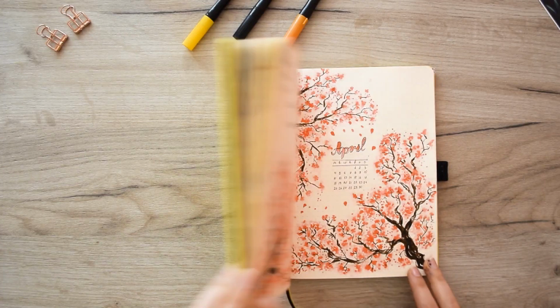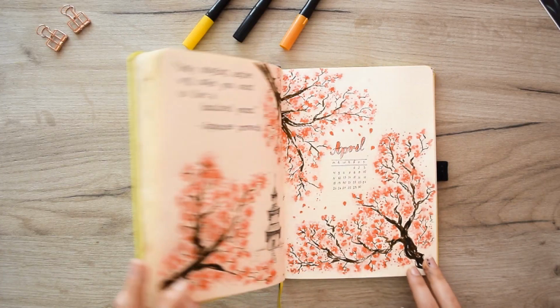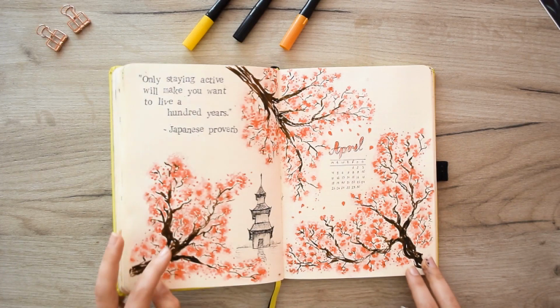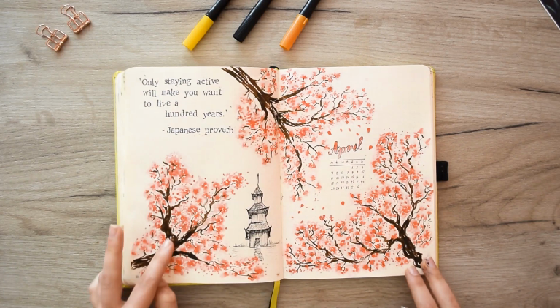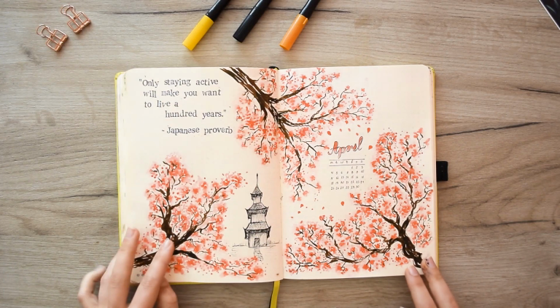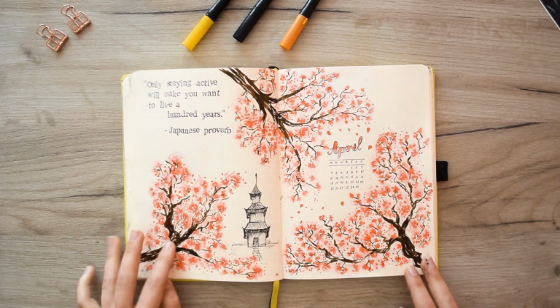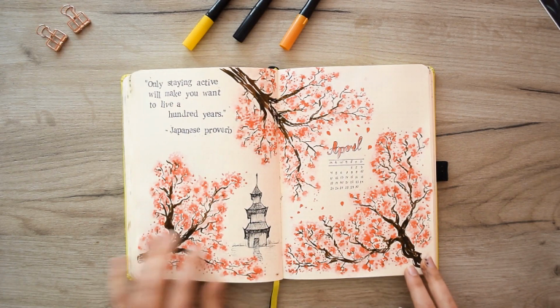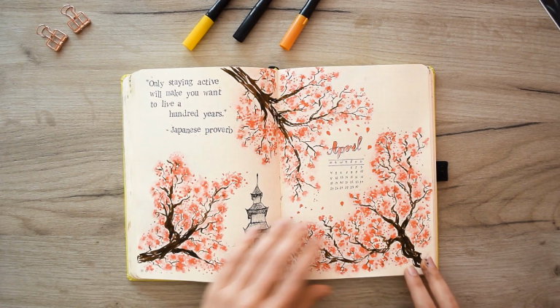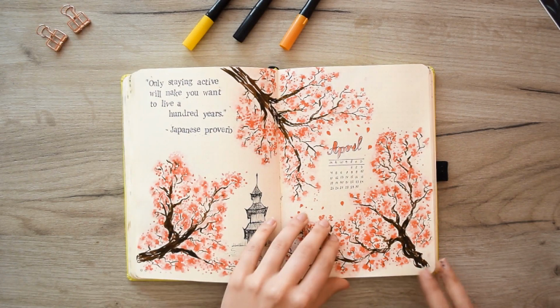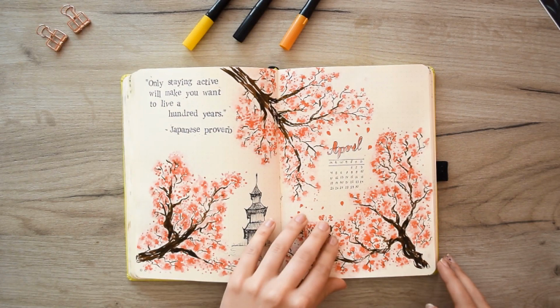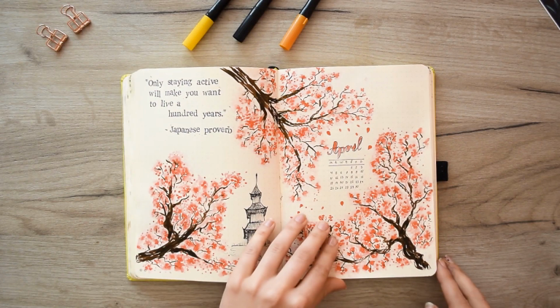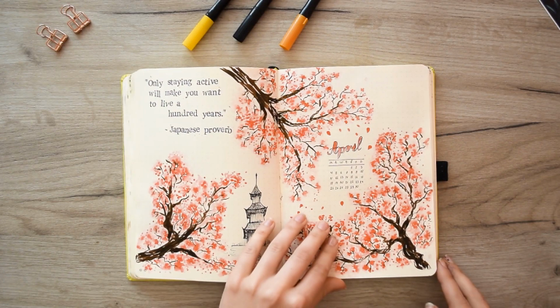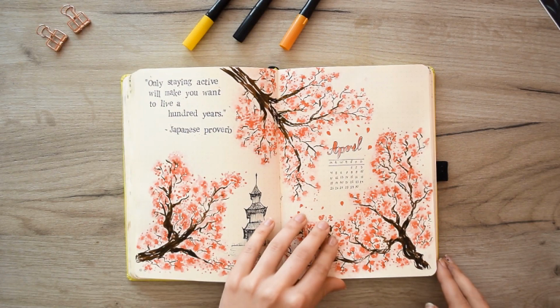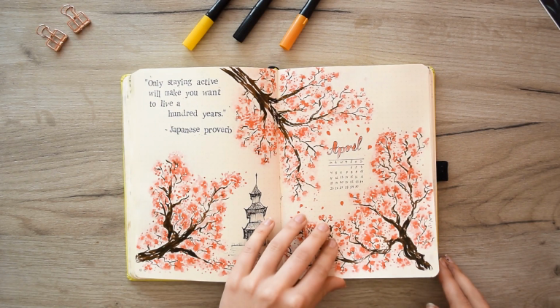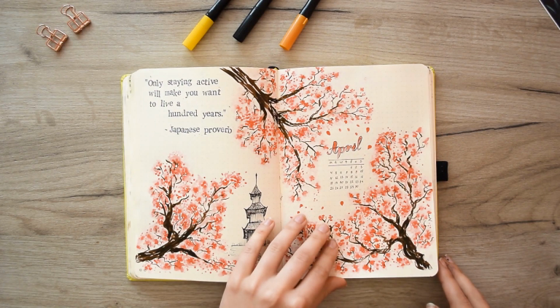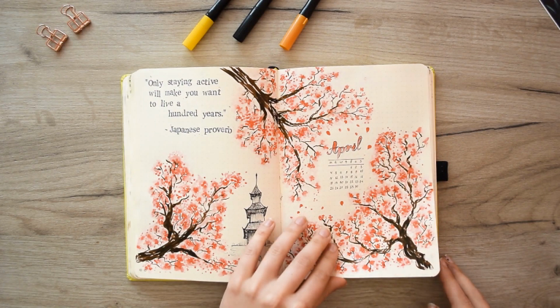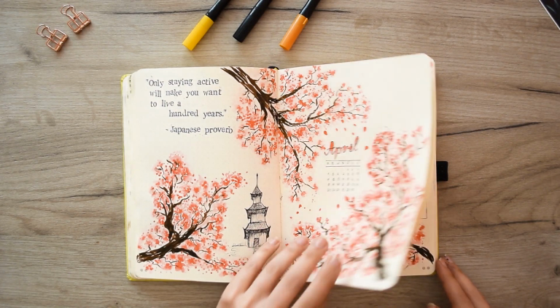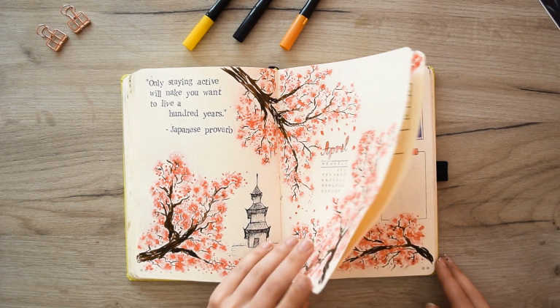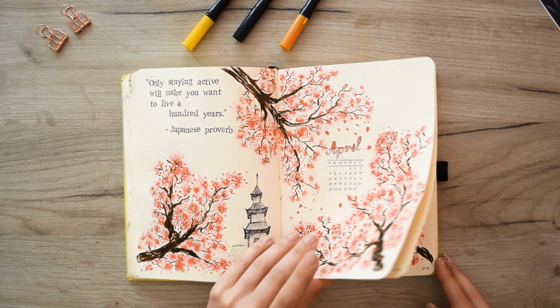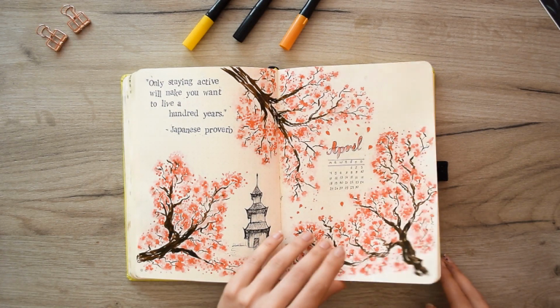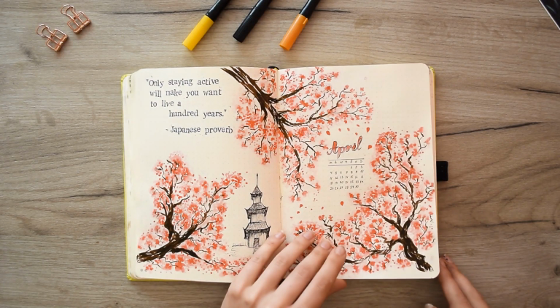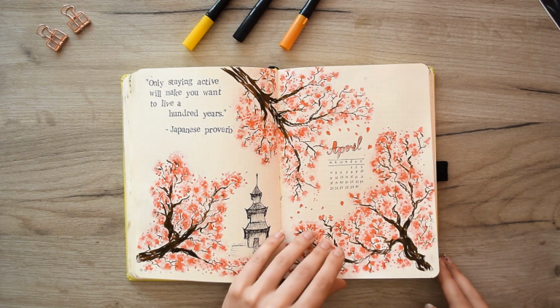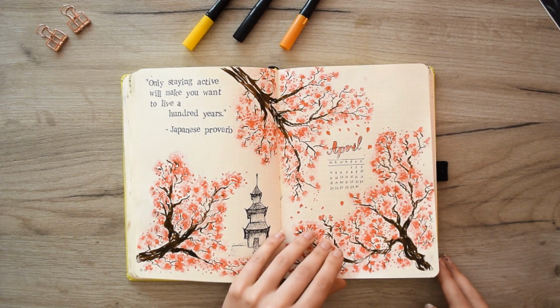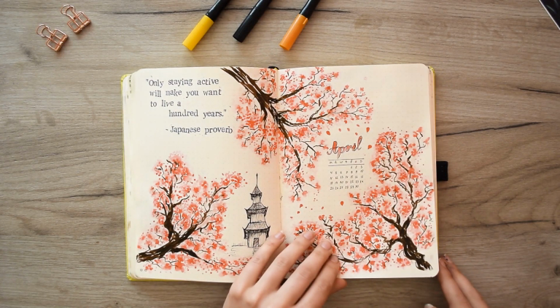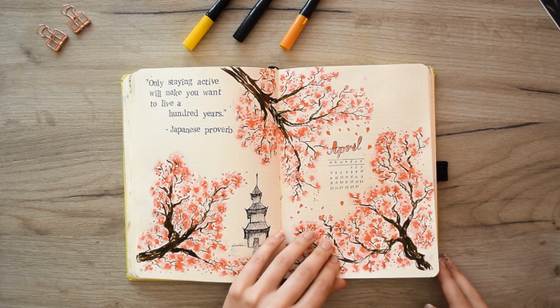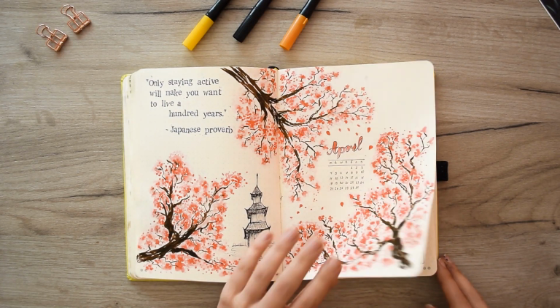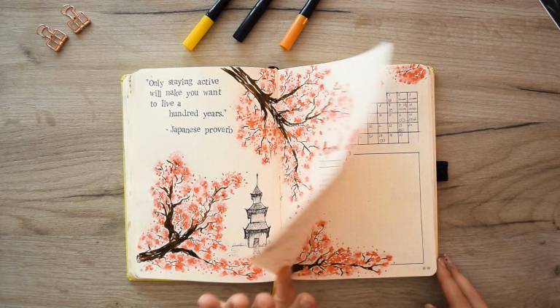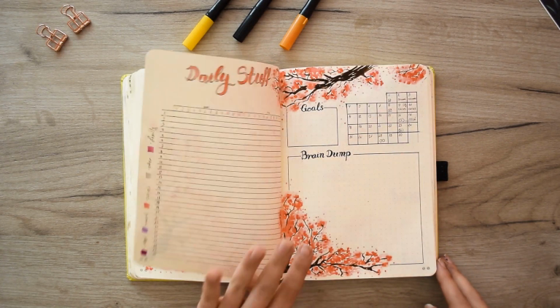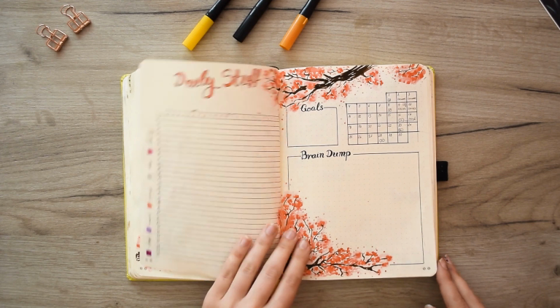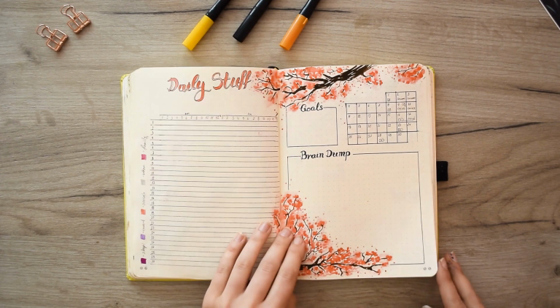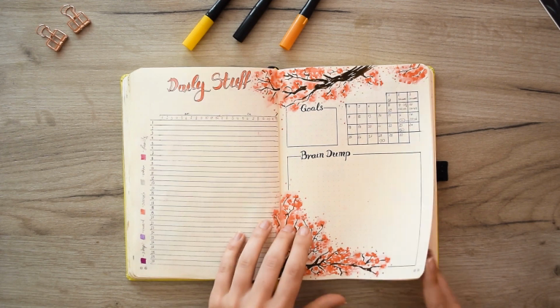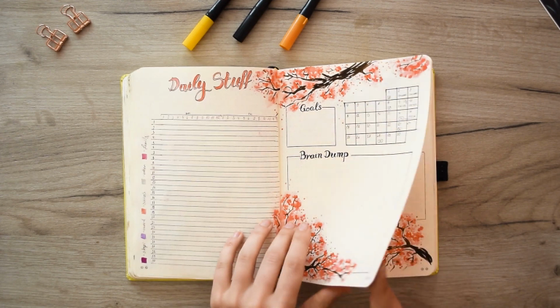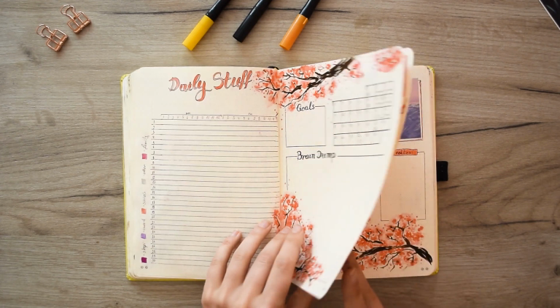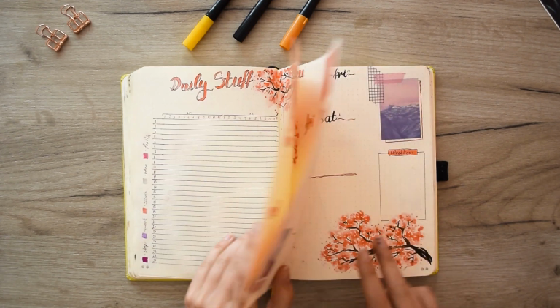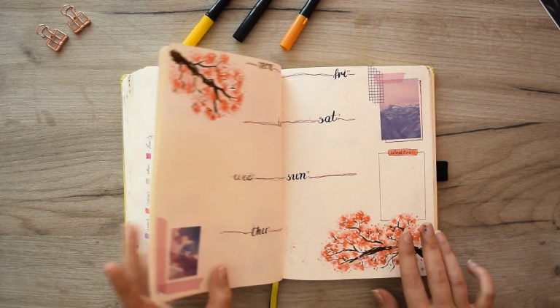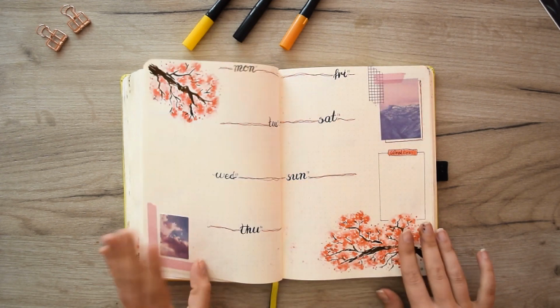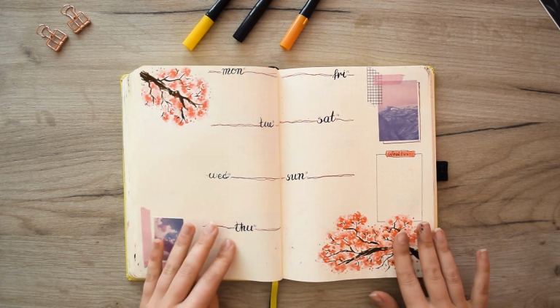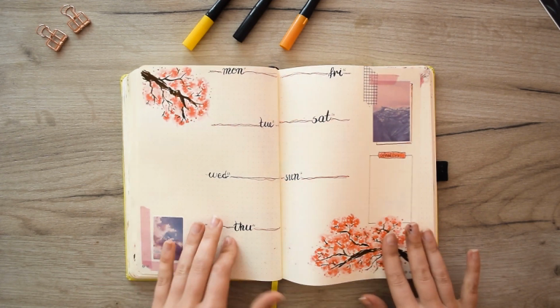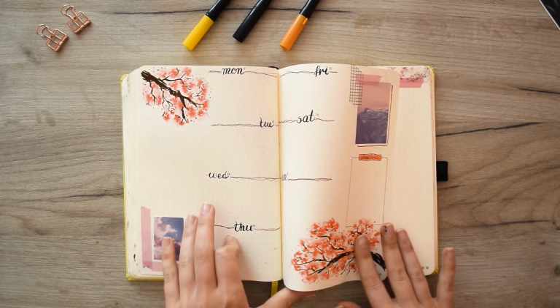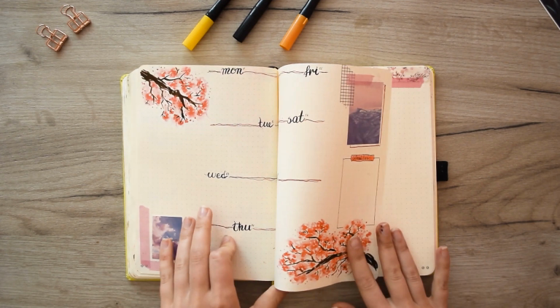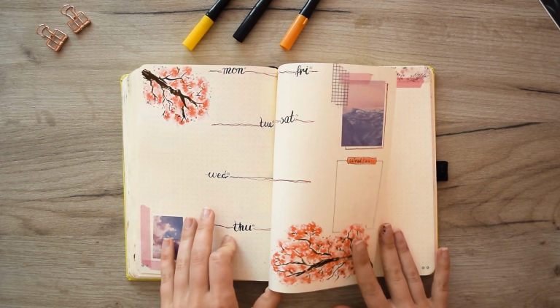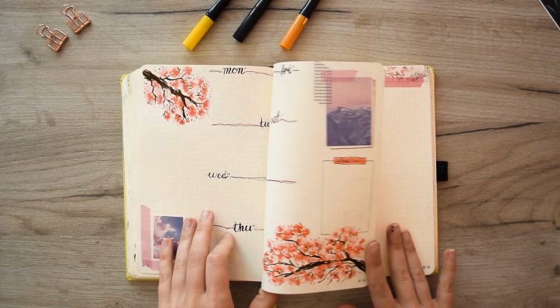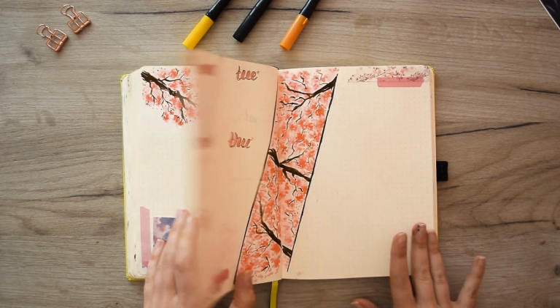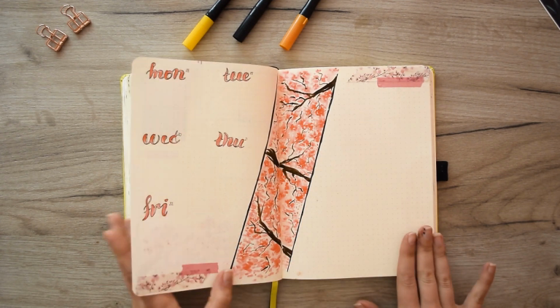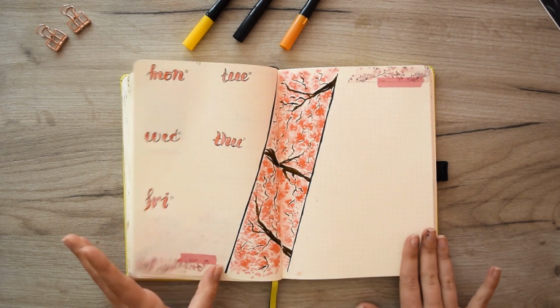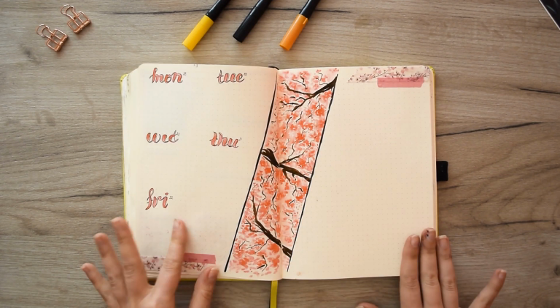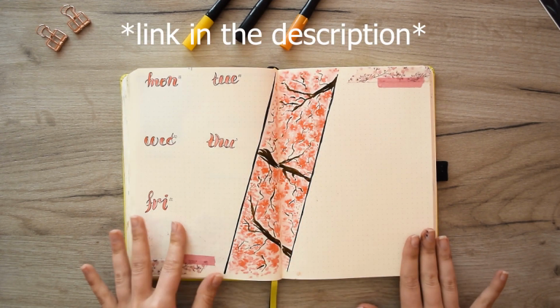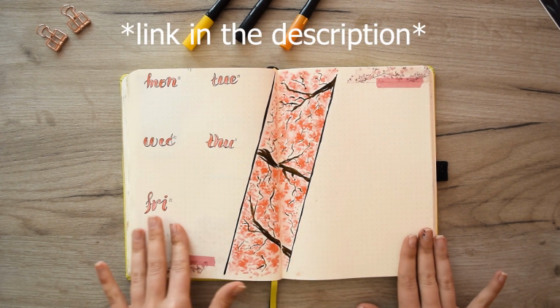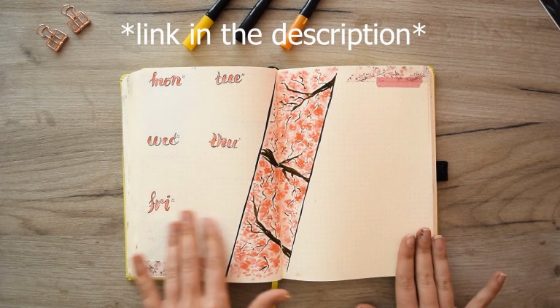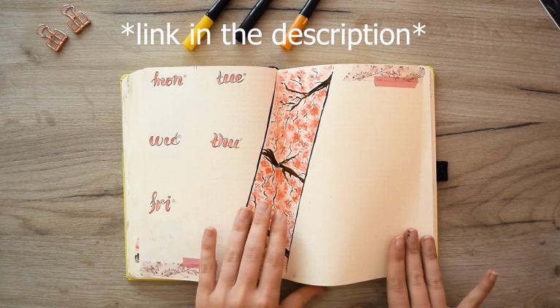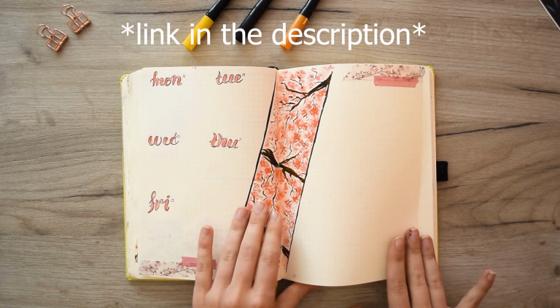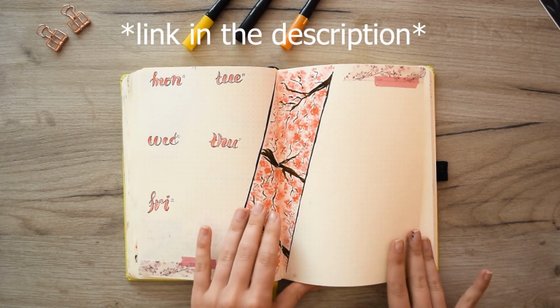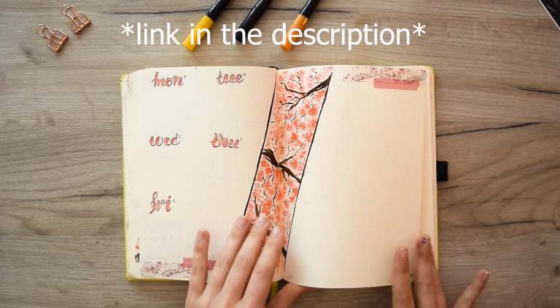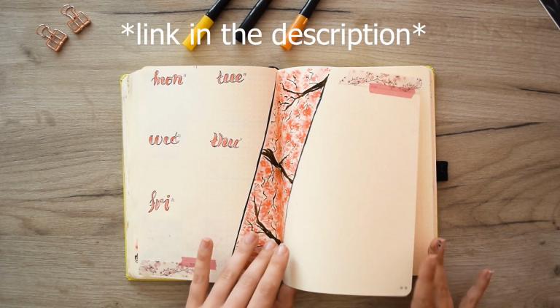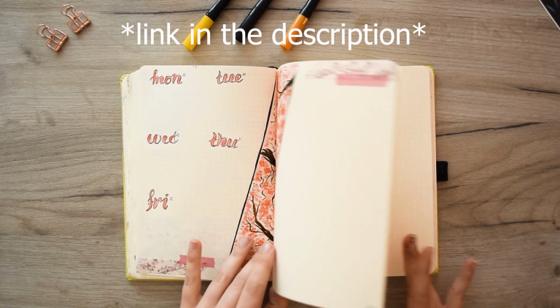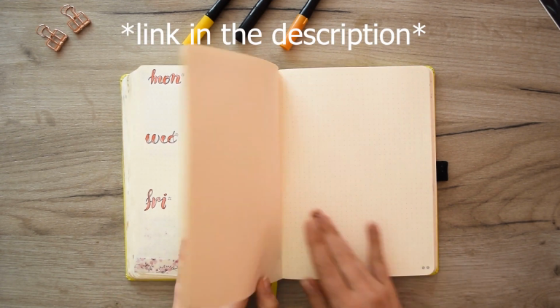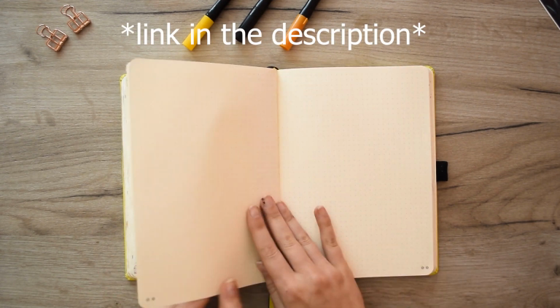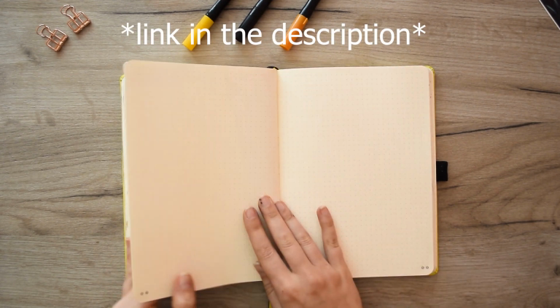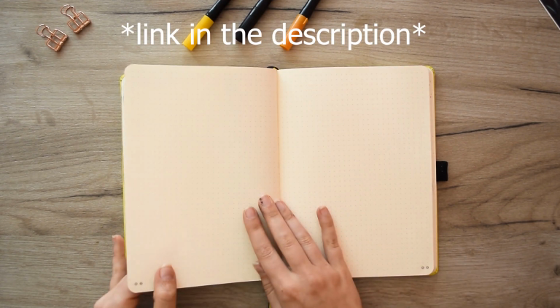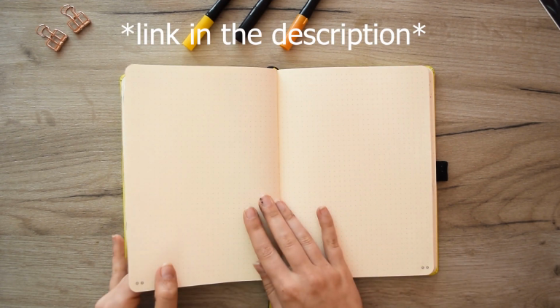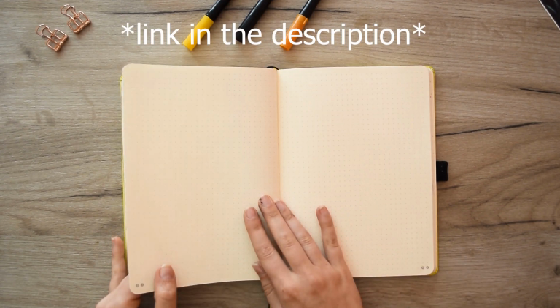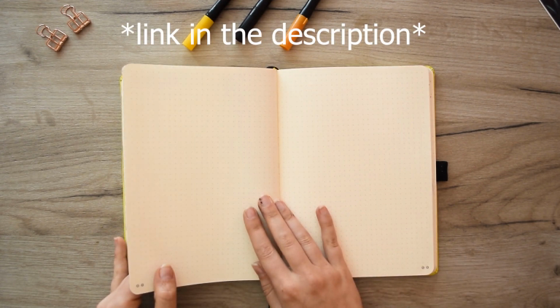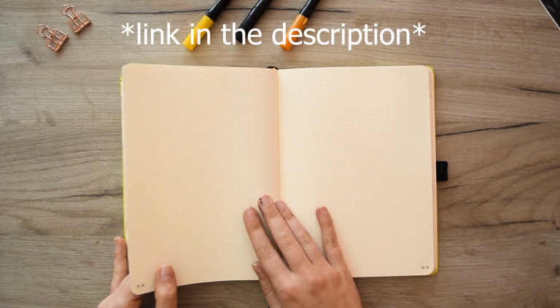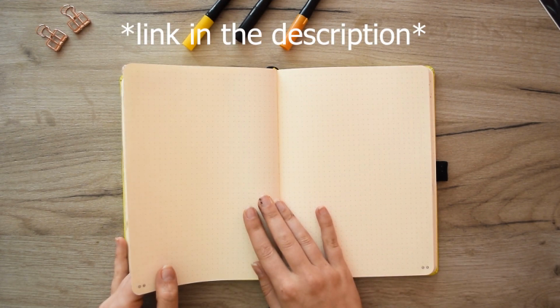This is our April theme. If you want to see step by step how I made it, check out the links in the description.